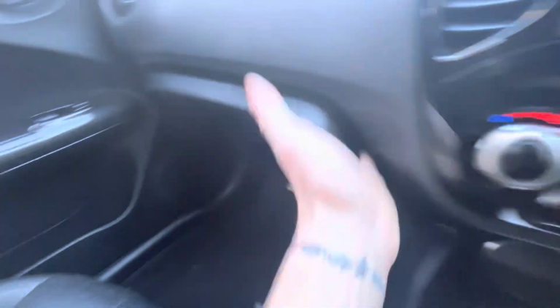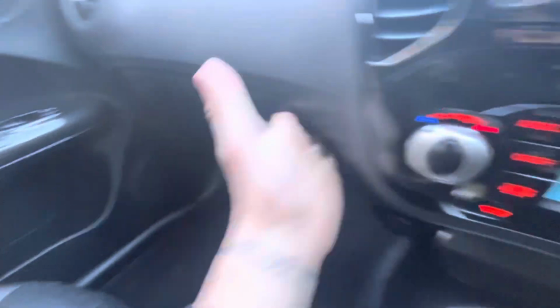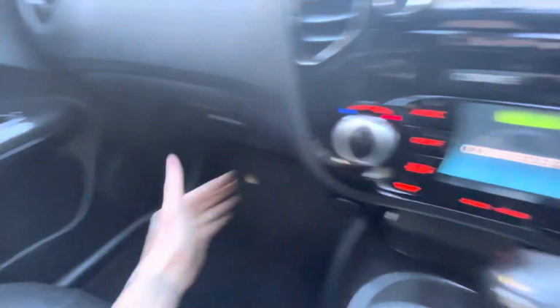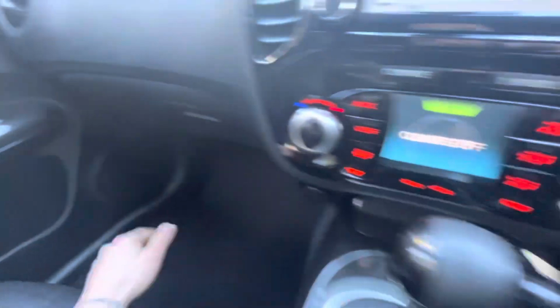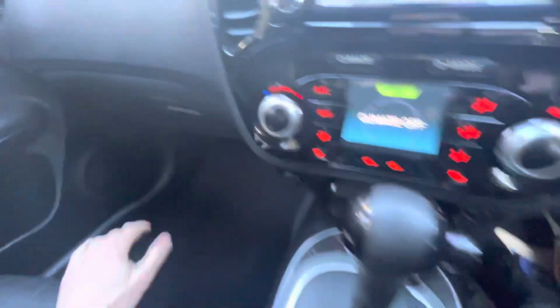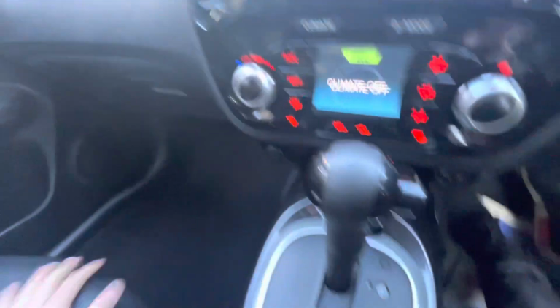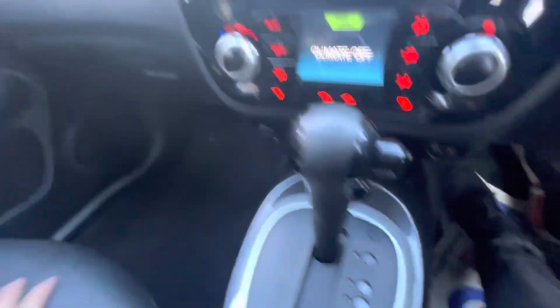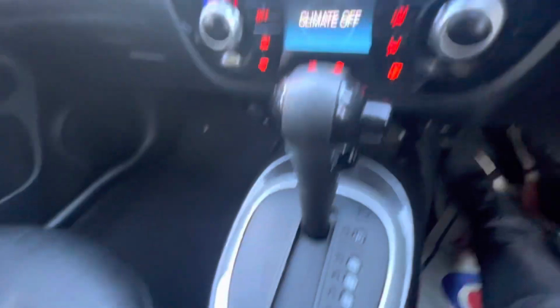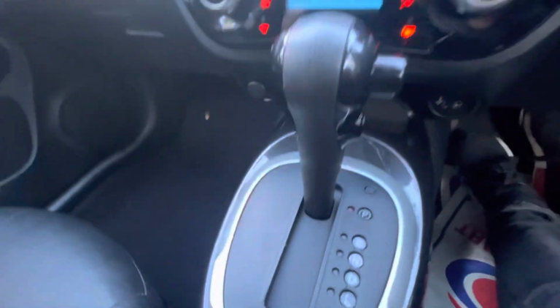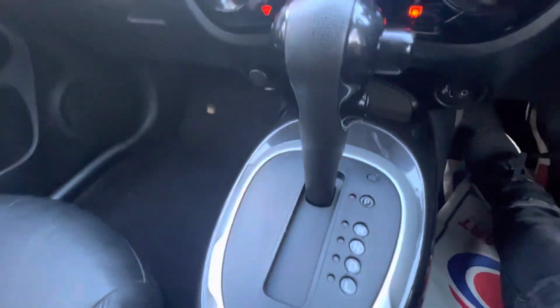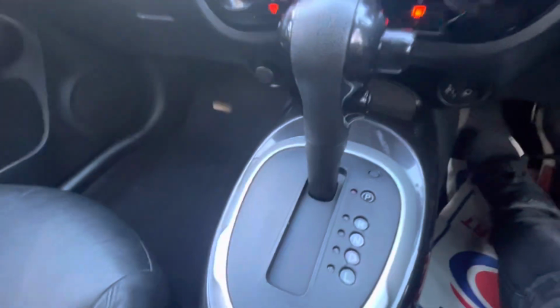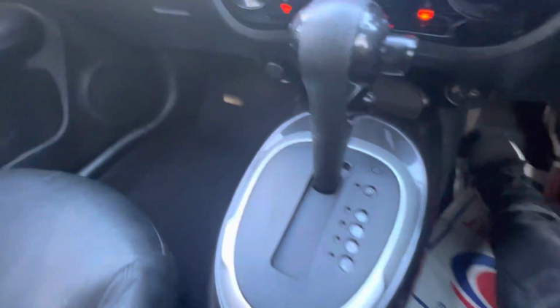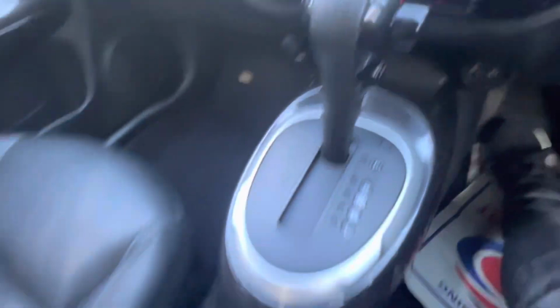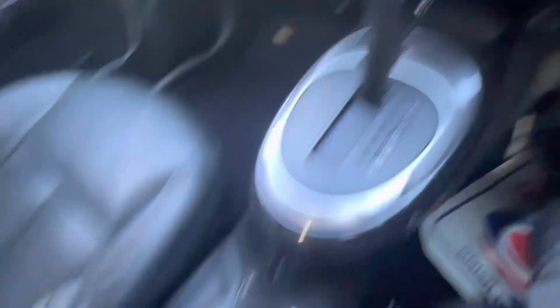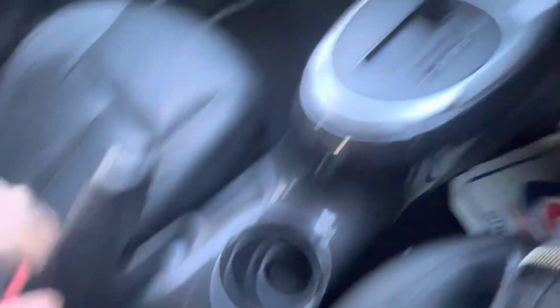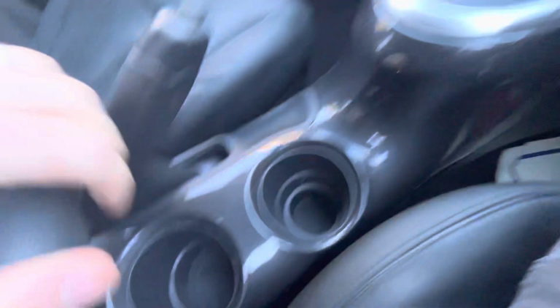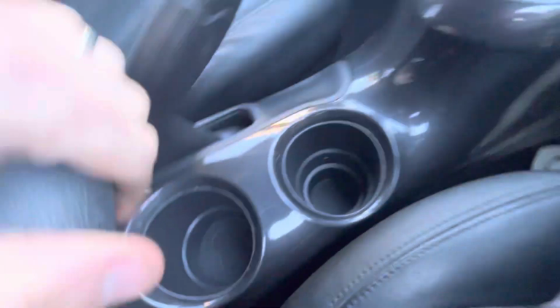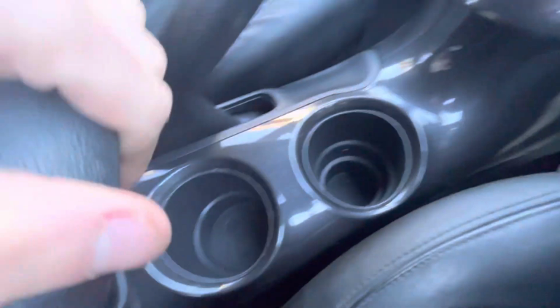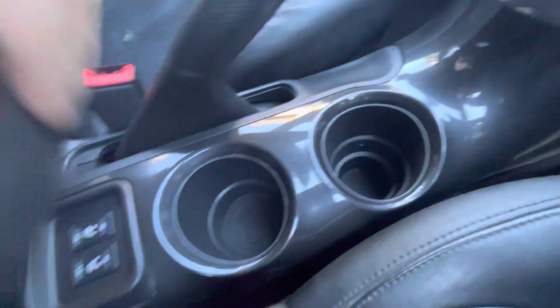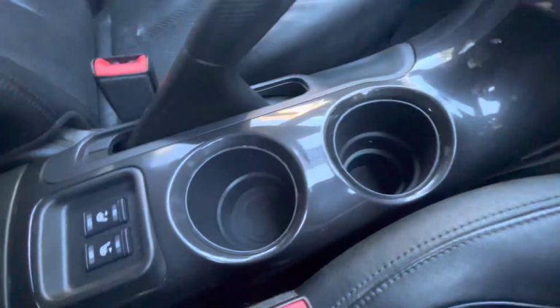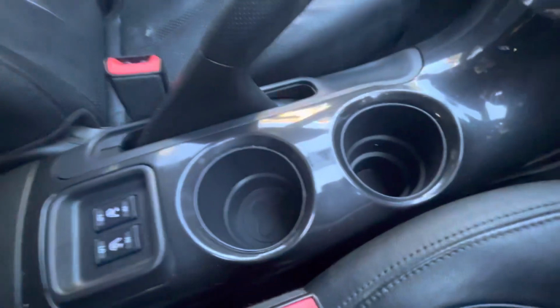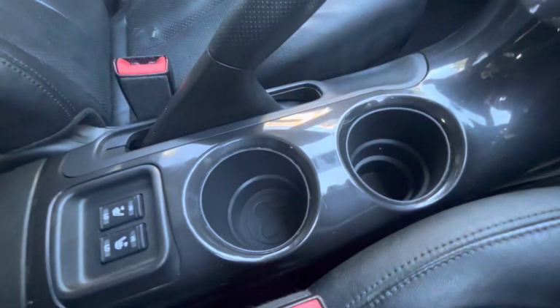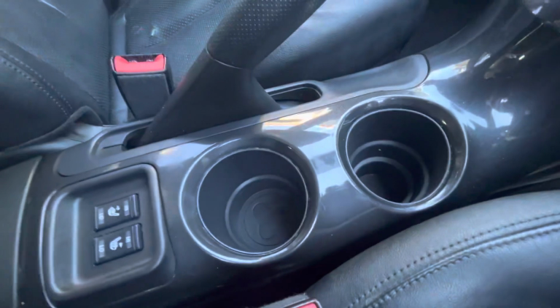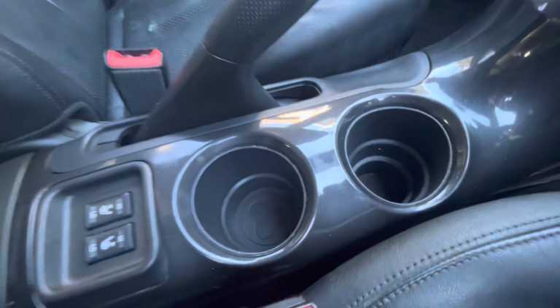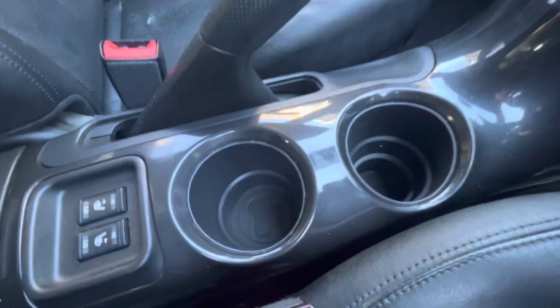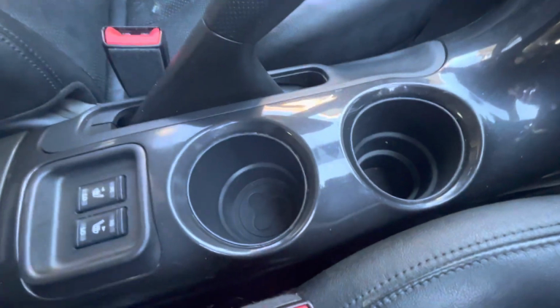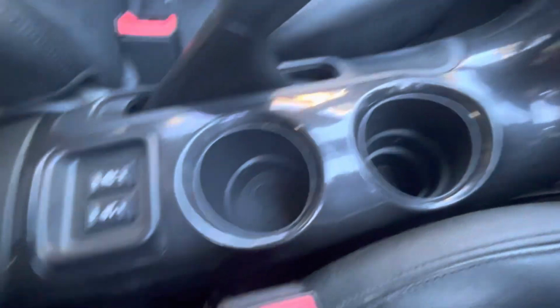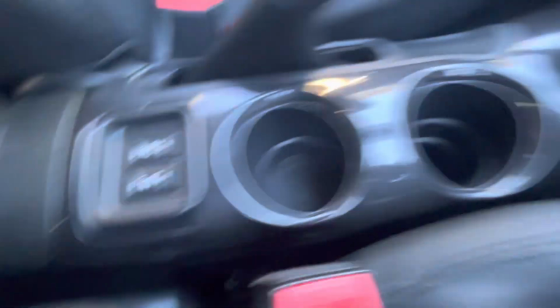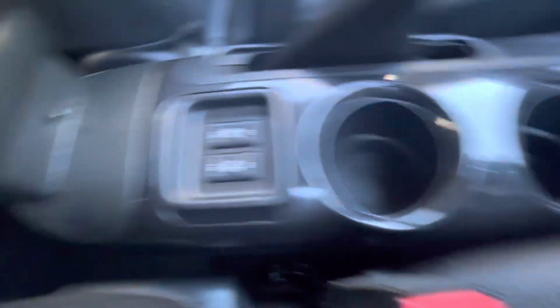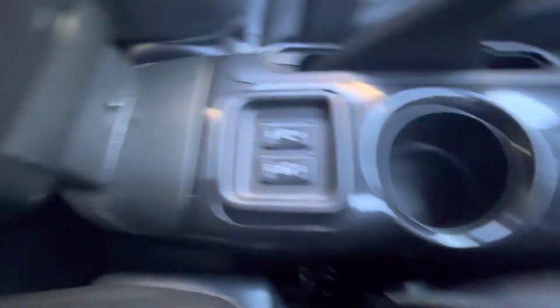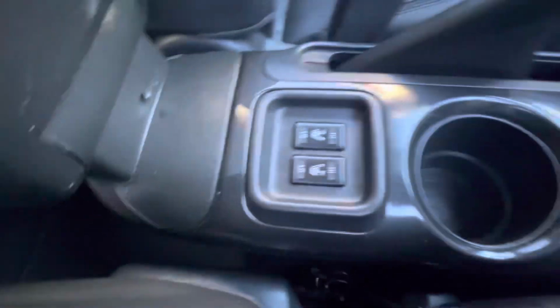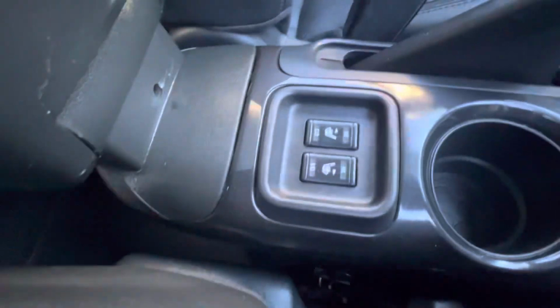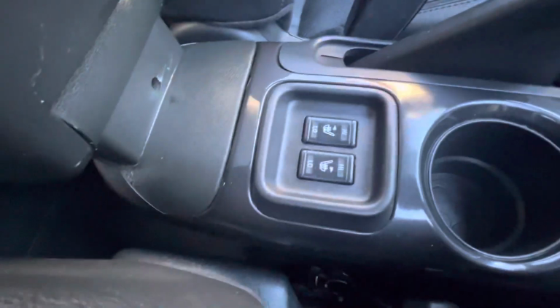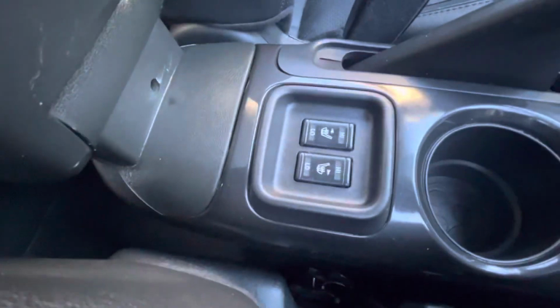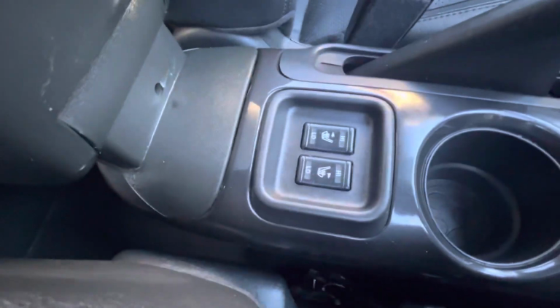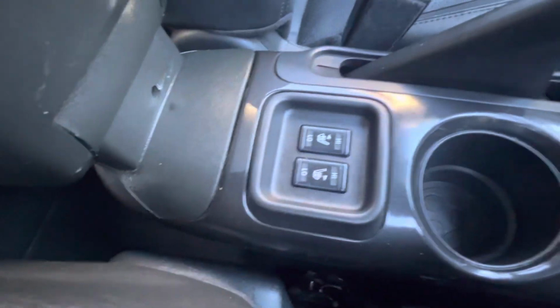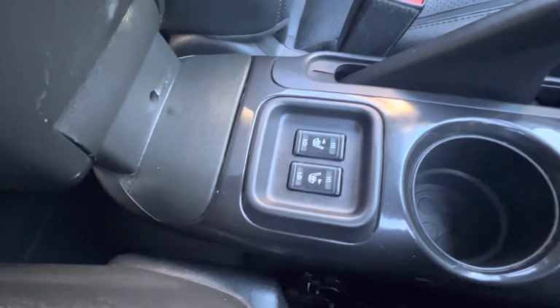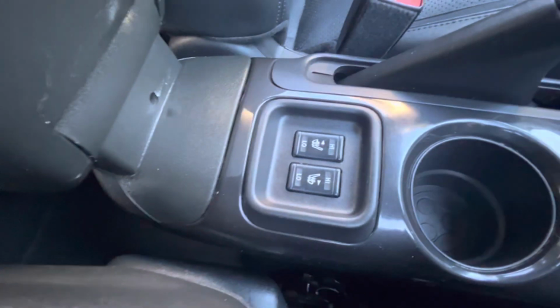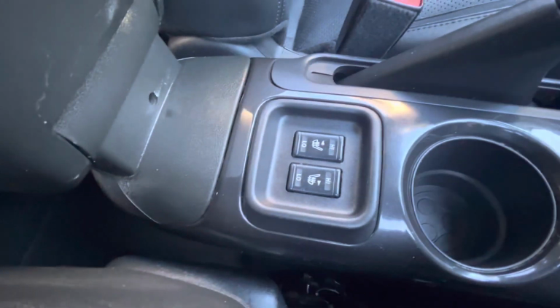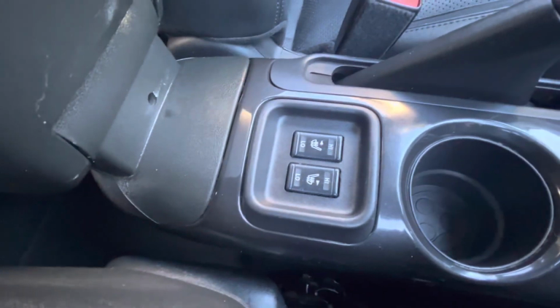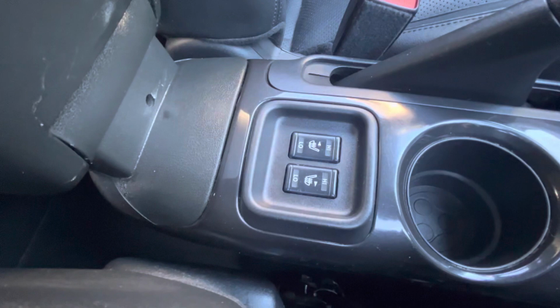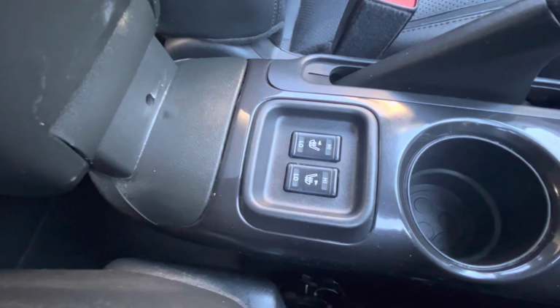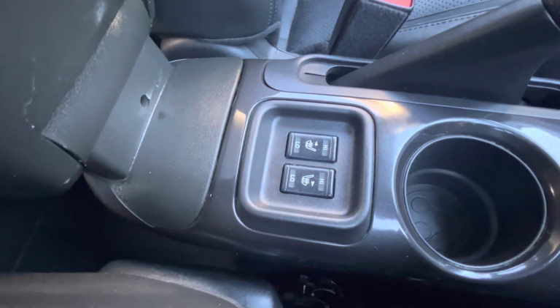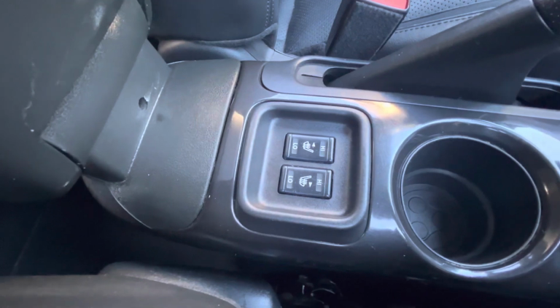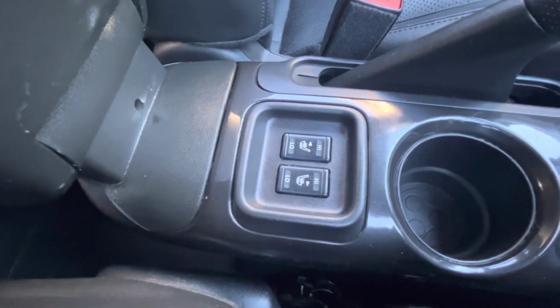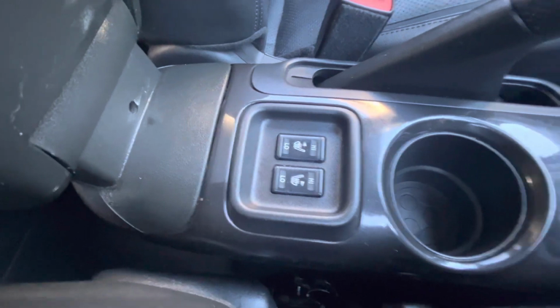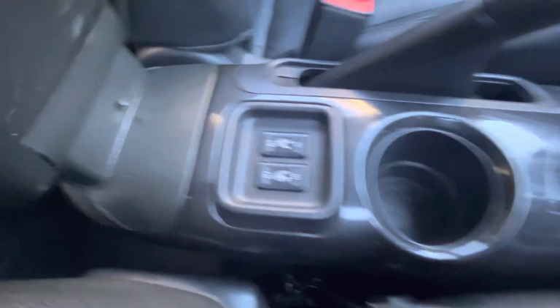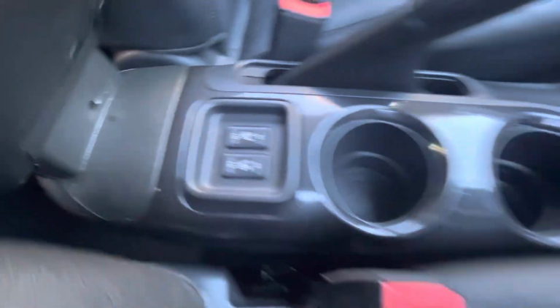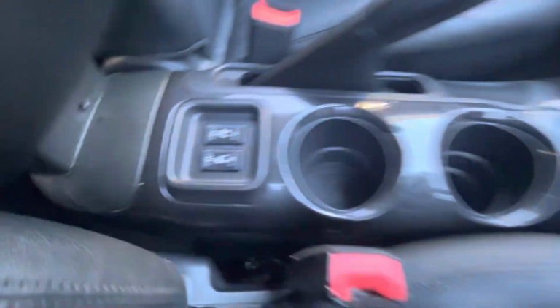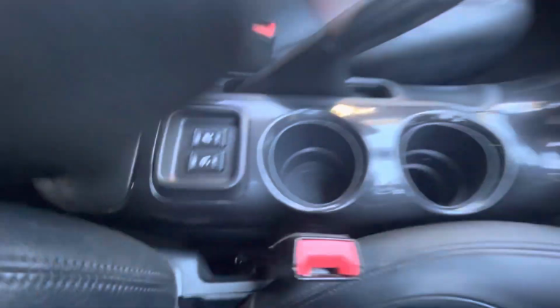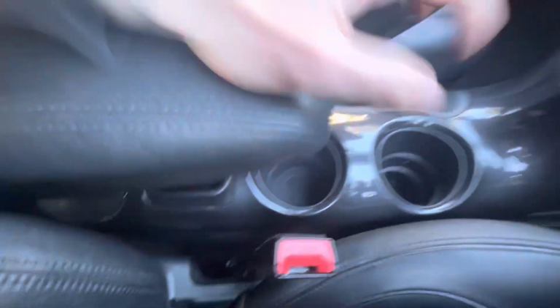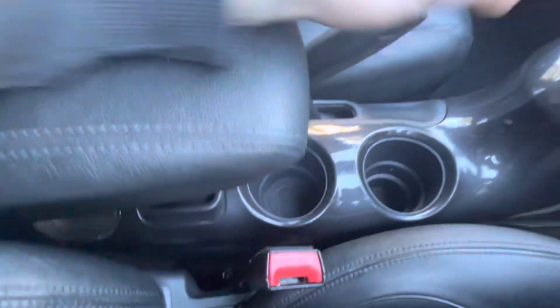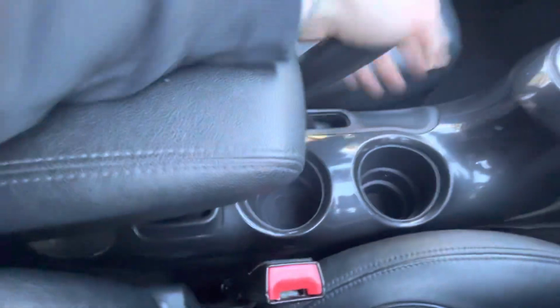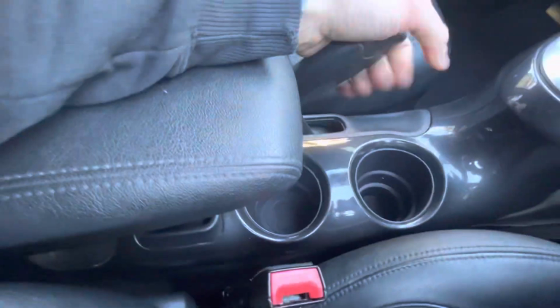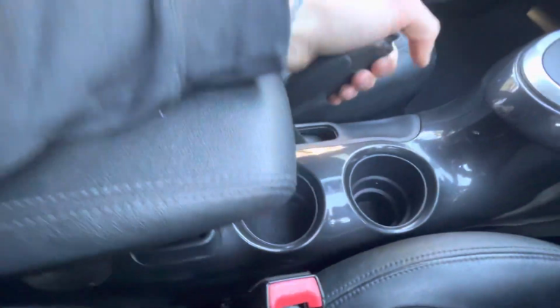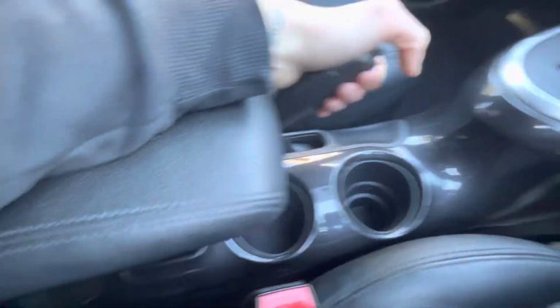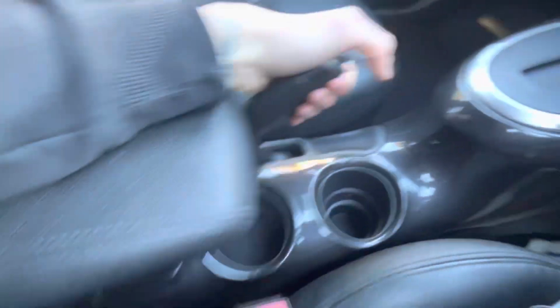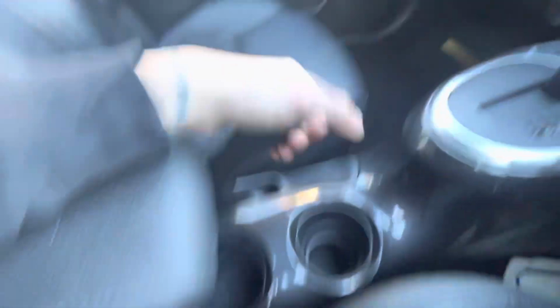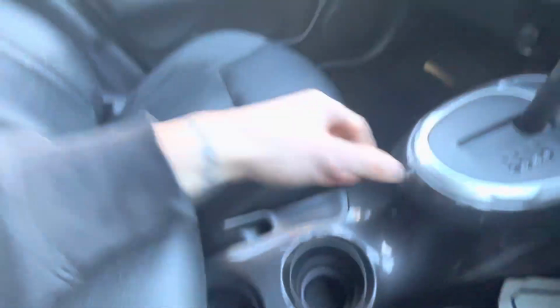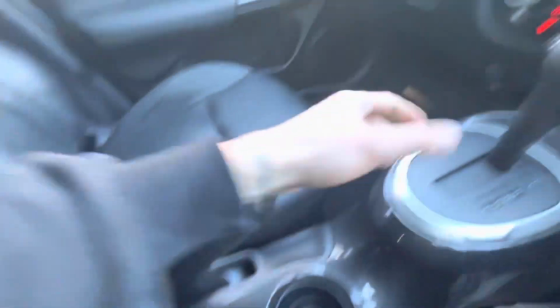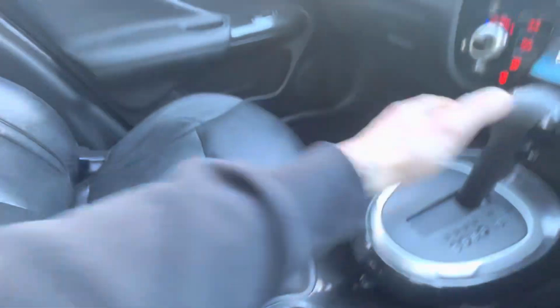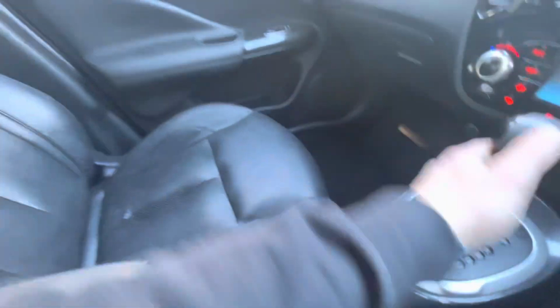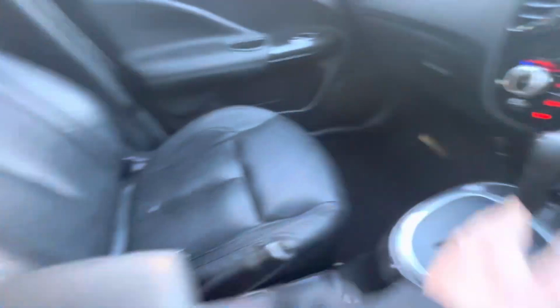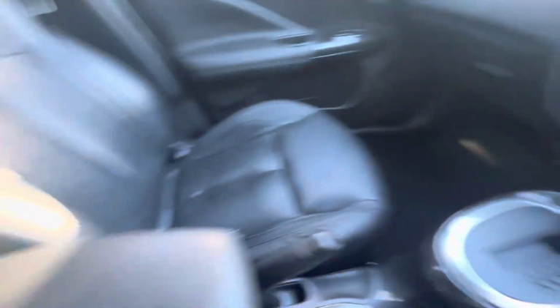Nice glove box, auto gearbox, two cup holders, and heated seats — high or low — for the driver or the passenger.